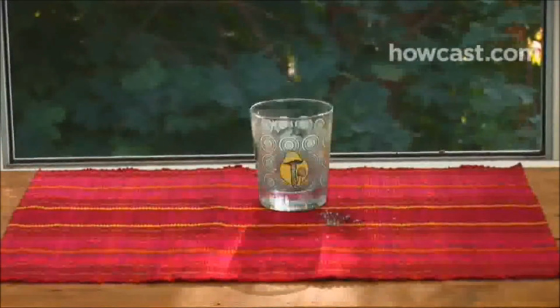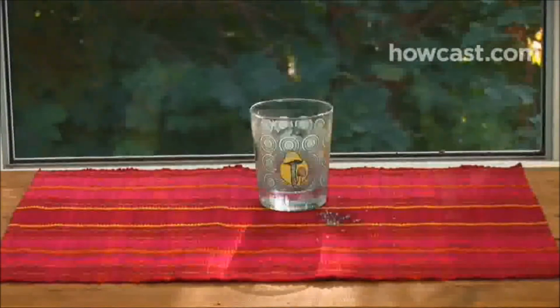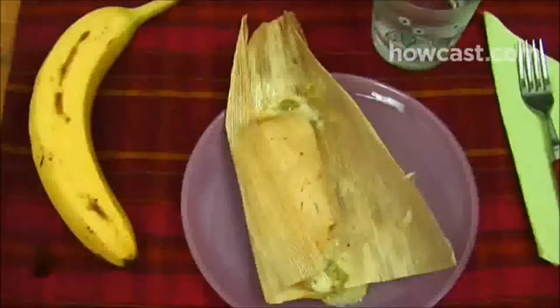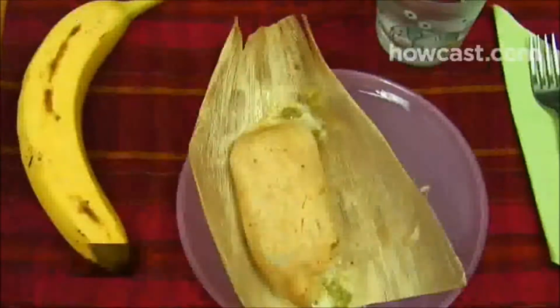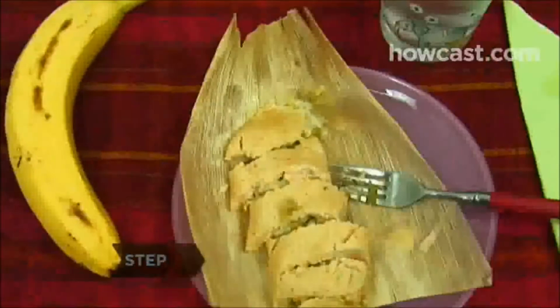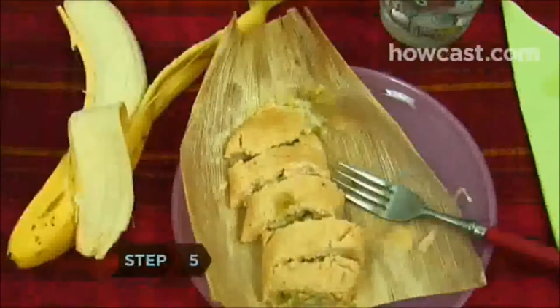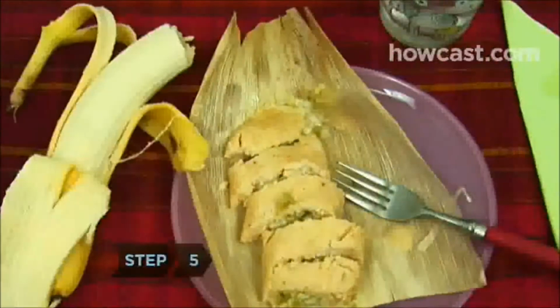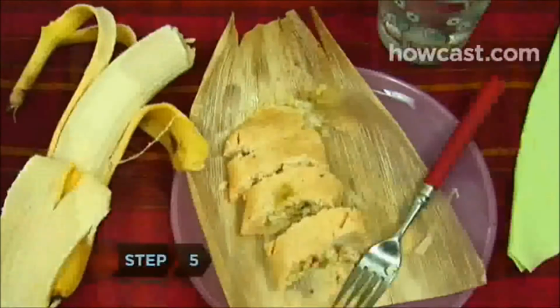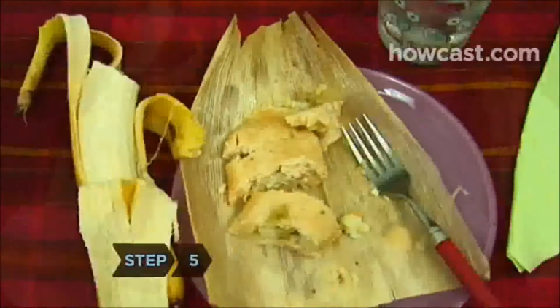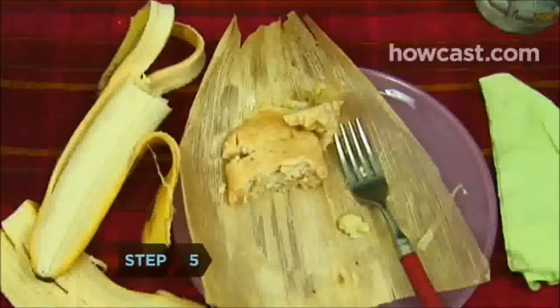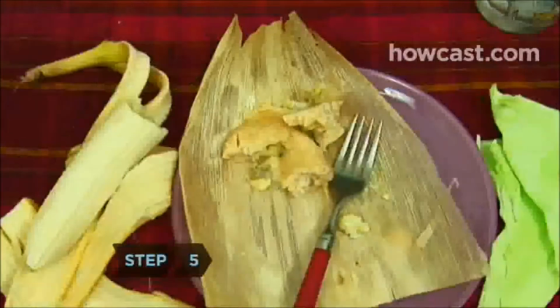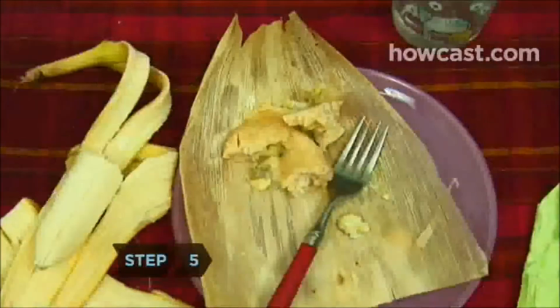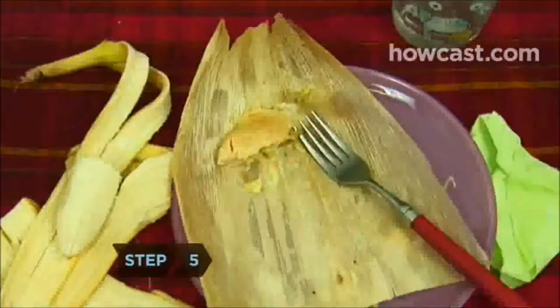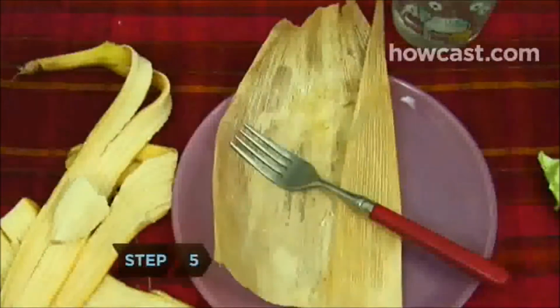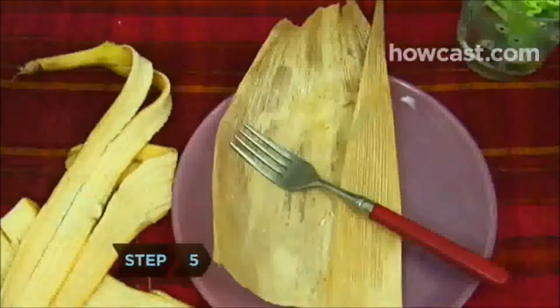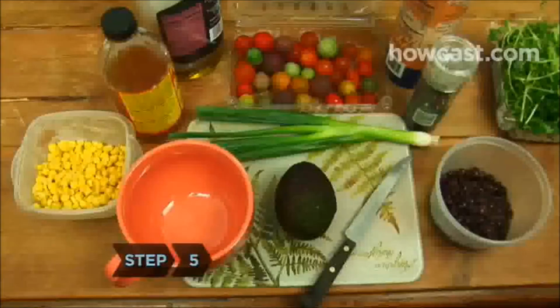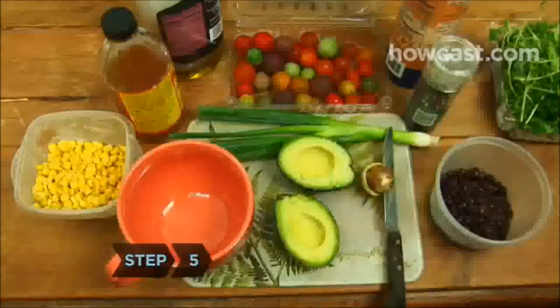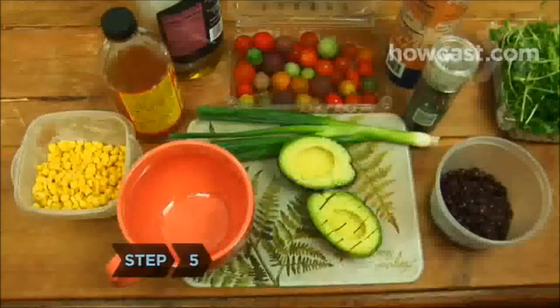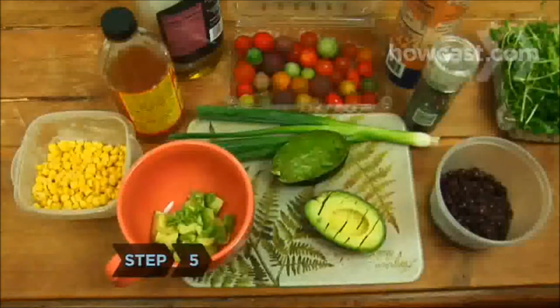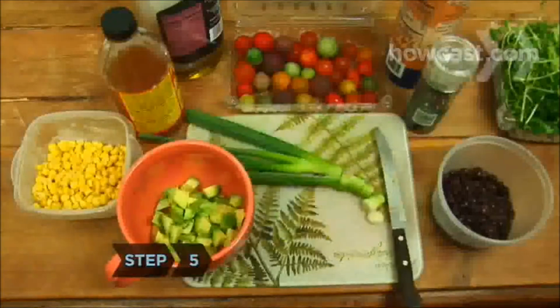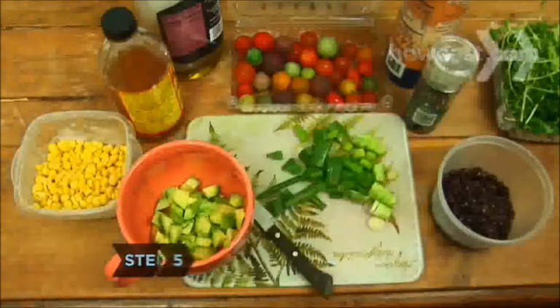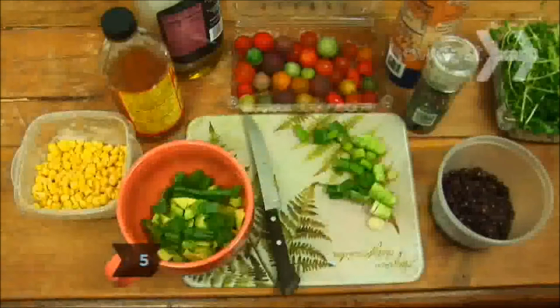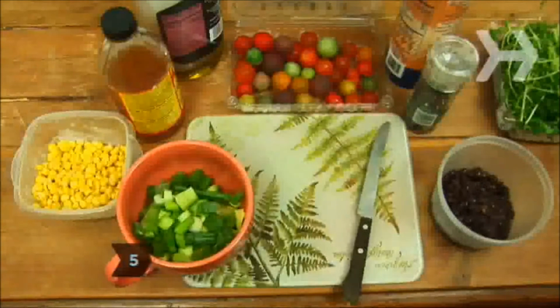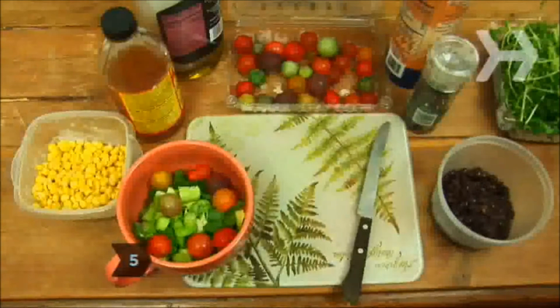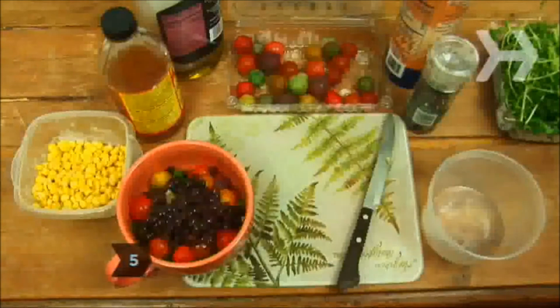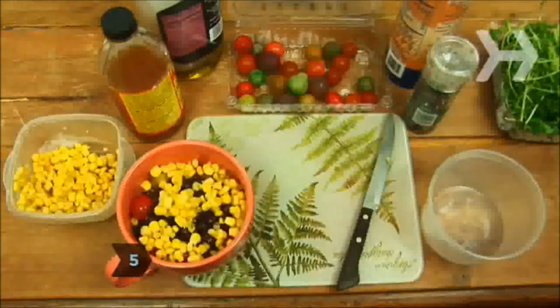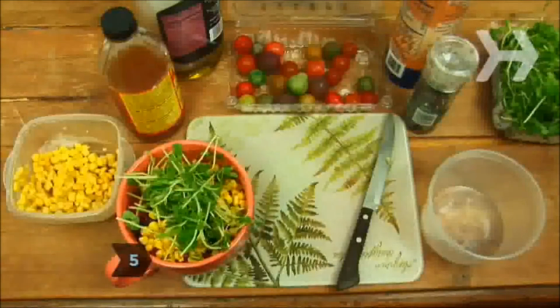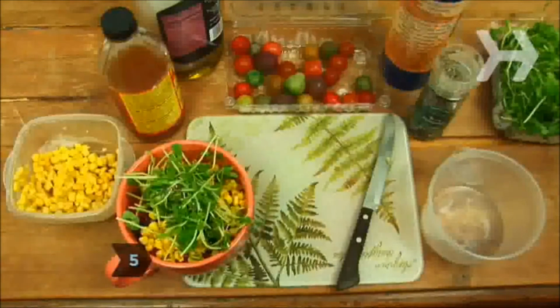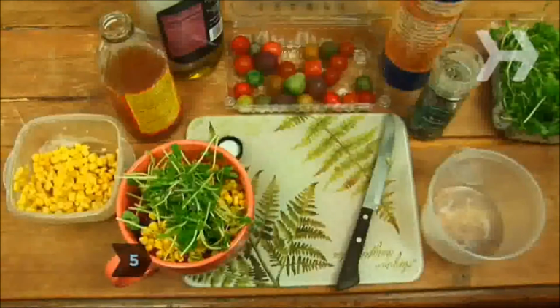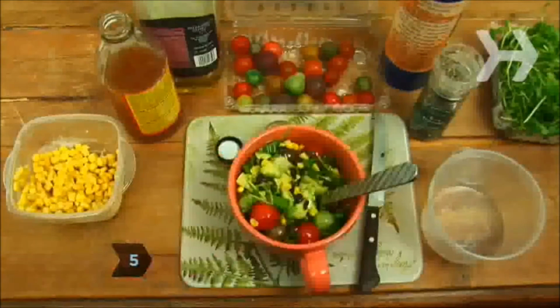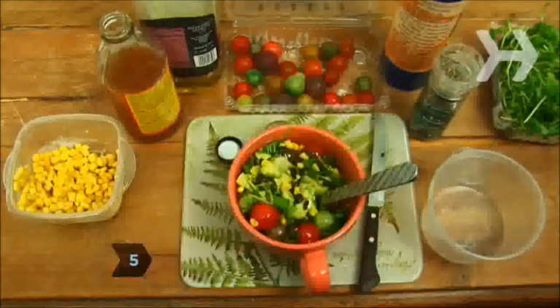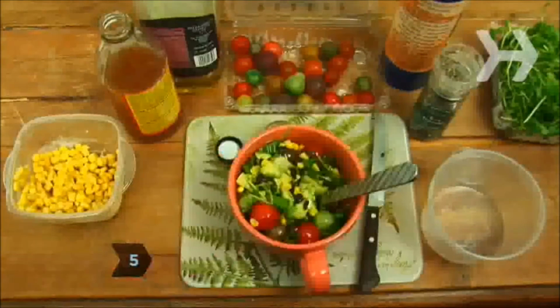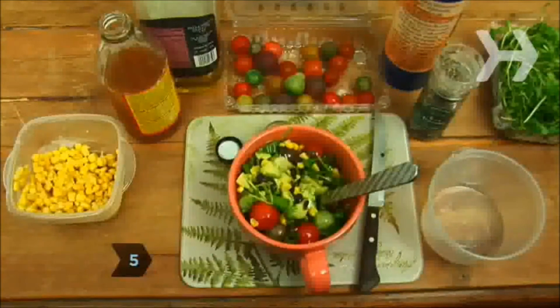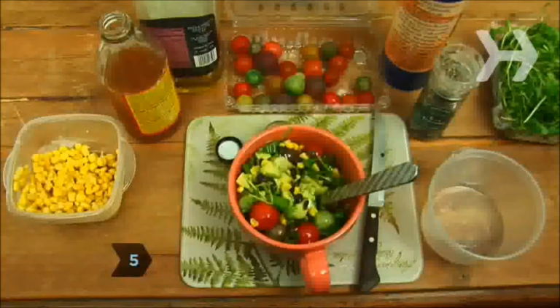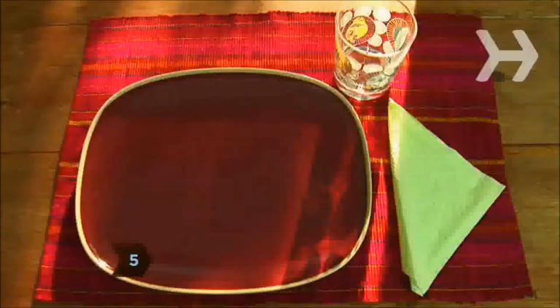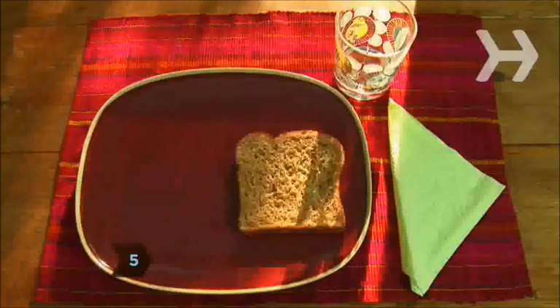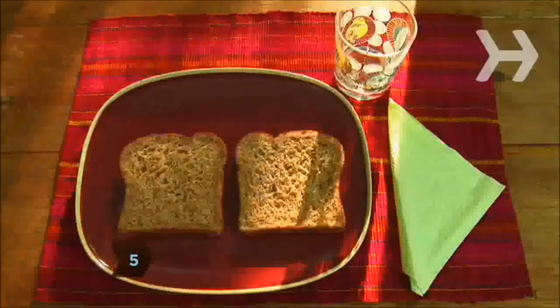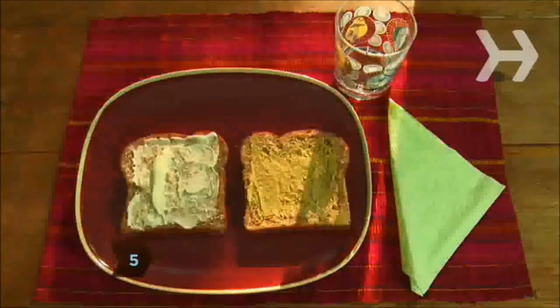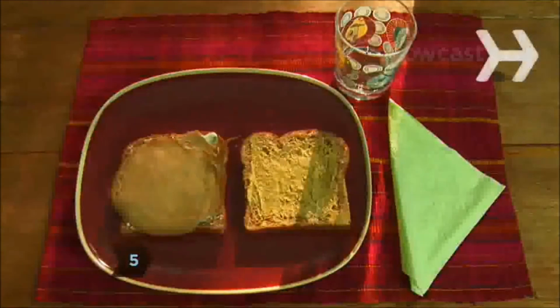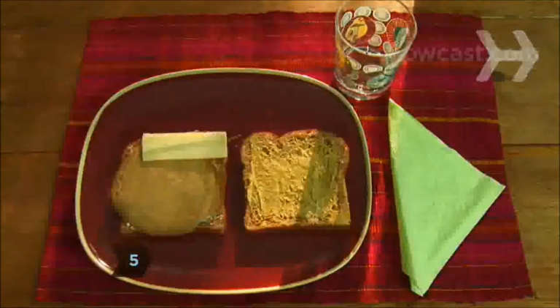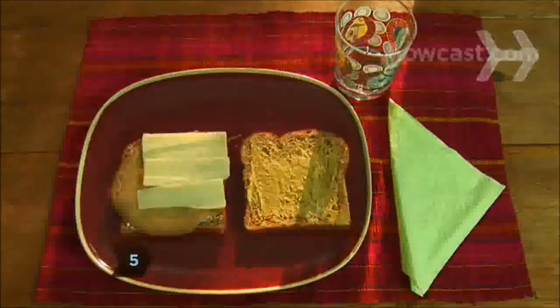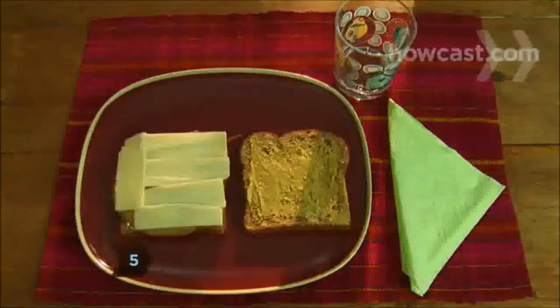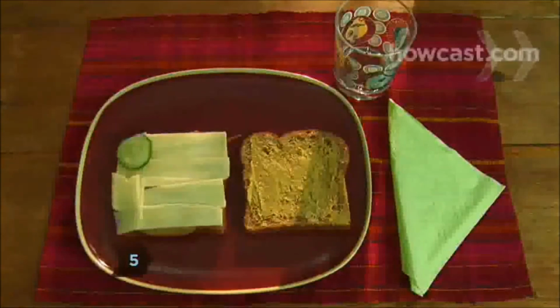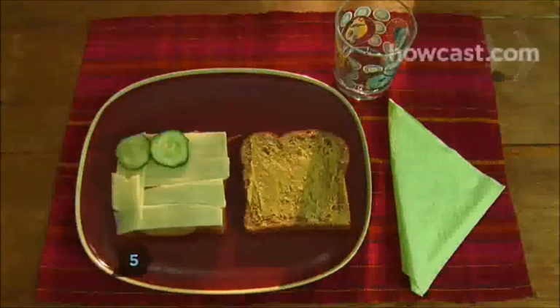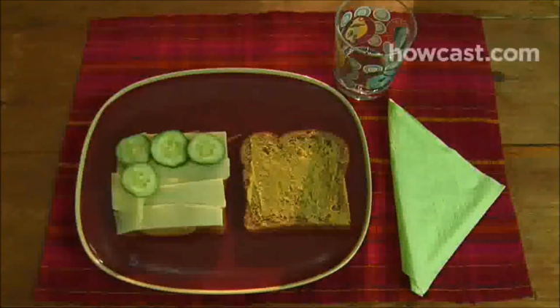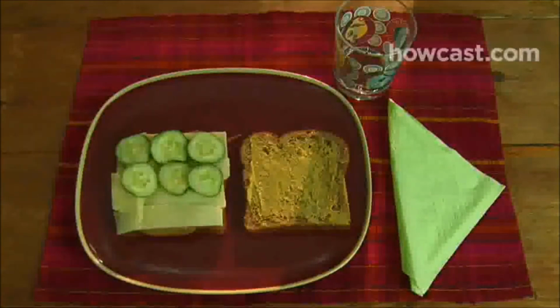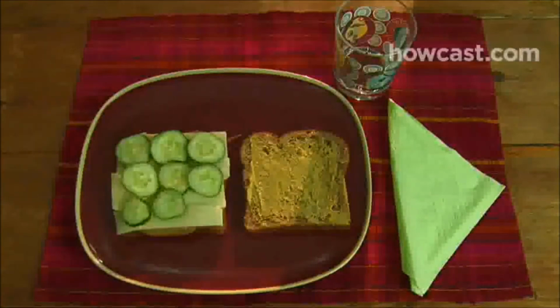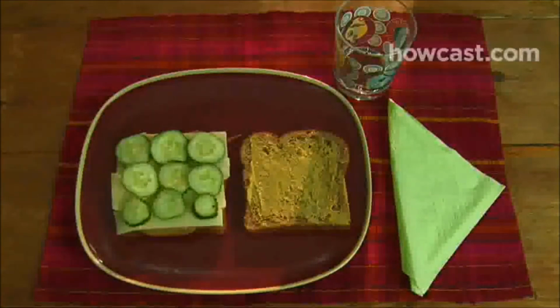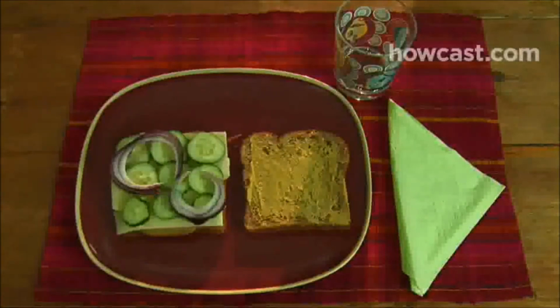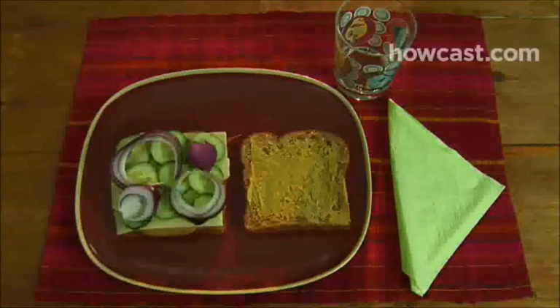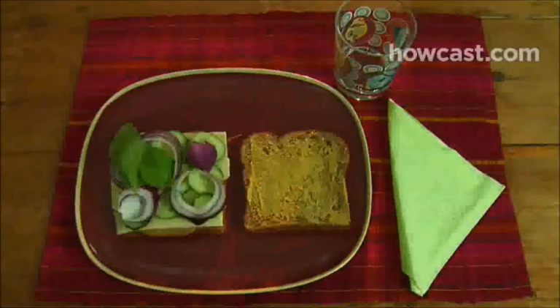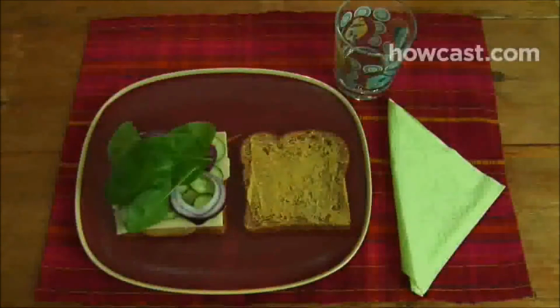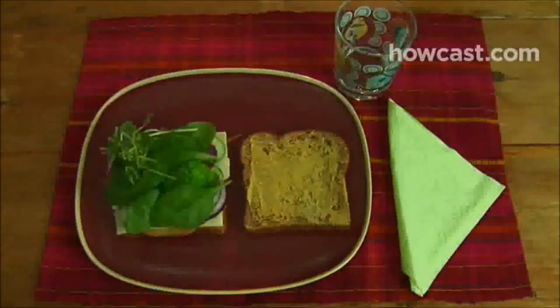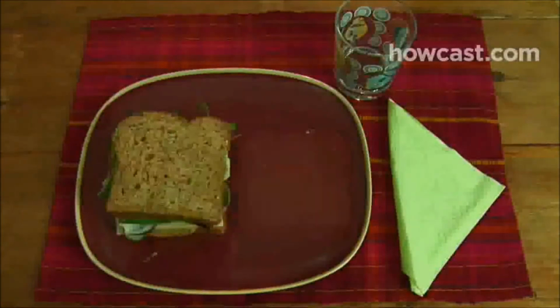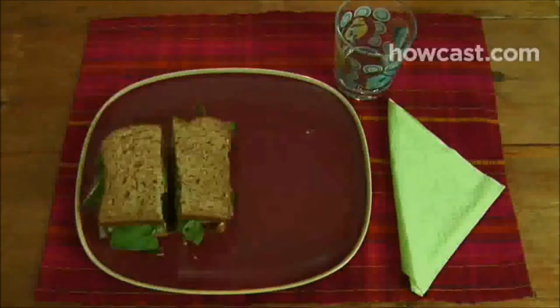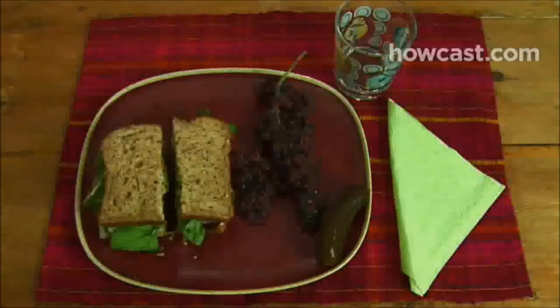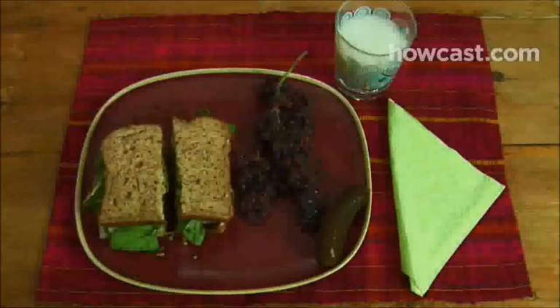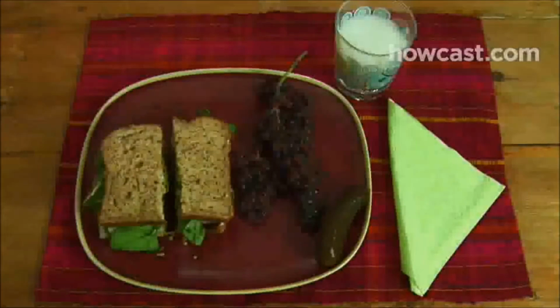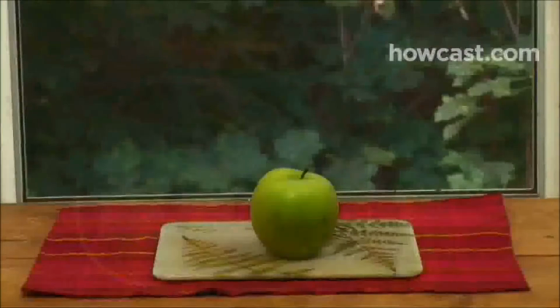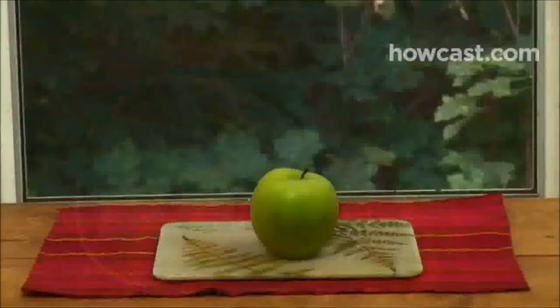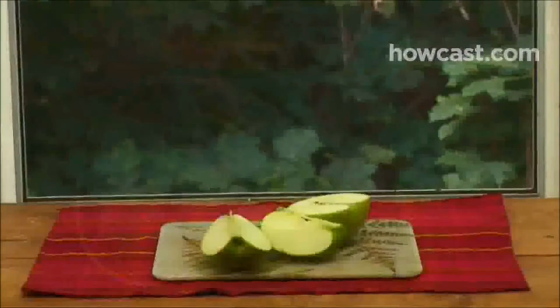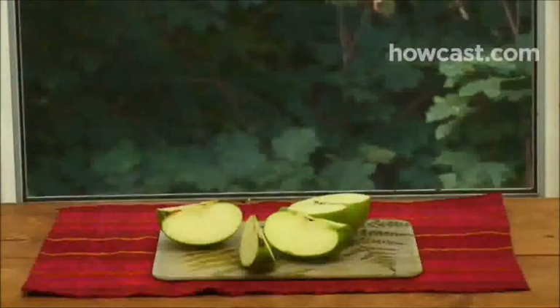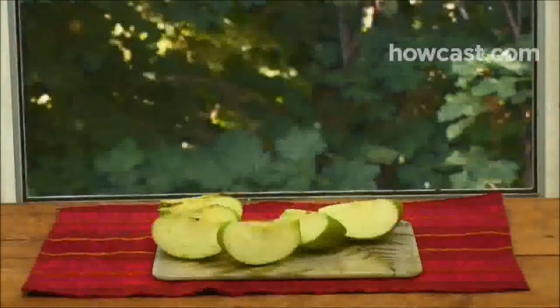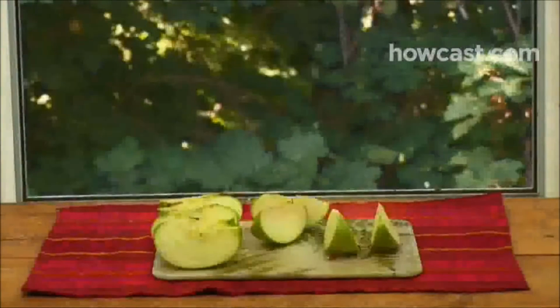Step 5. Try to eat small meals every three to four hours. Aim for three small balanced meals and two snacks.